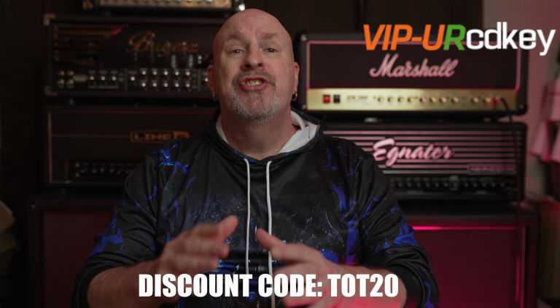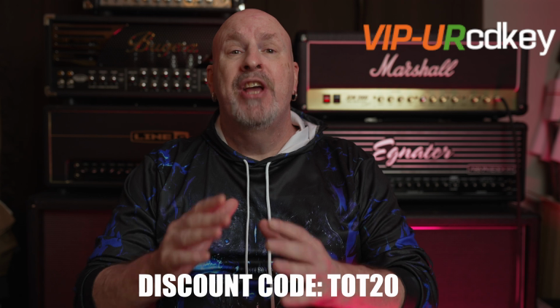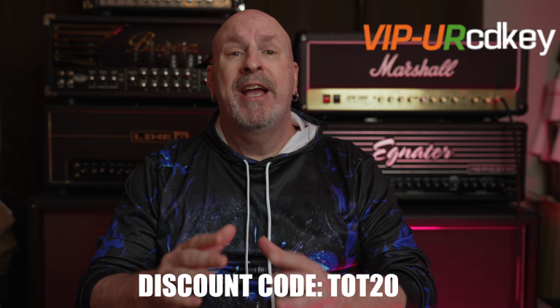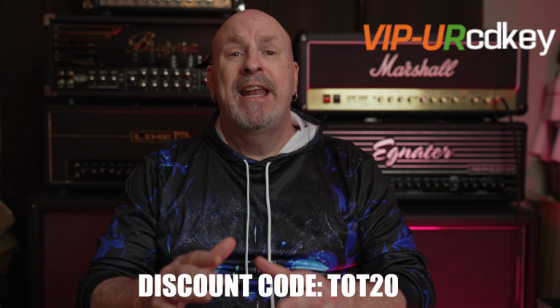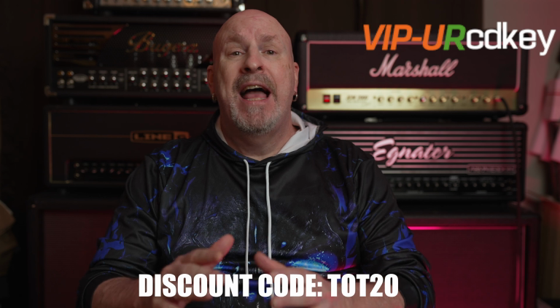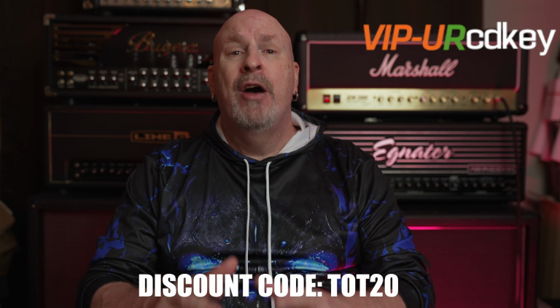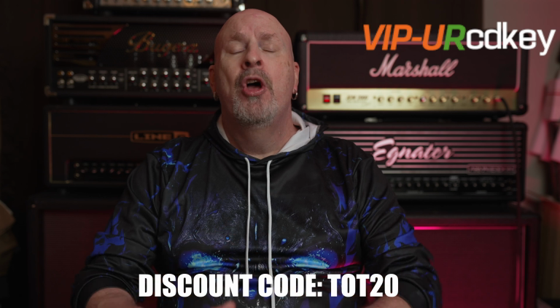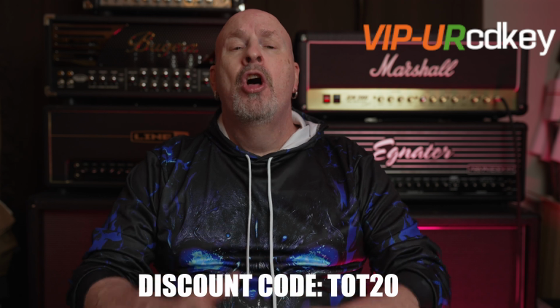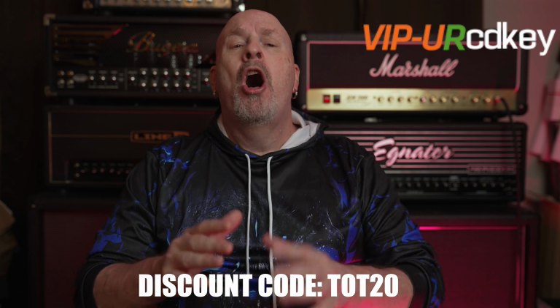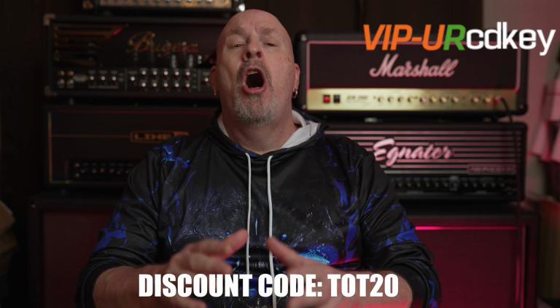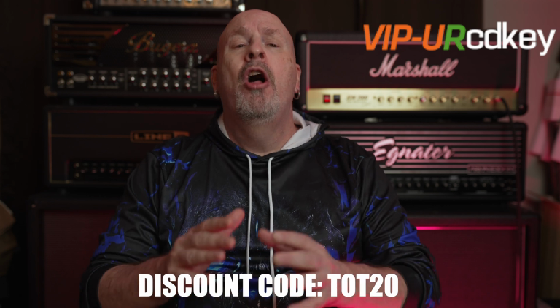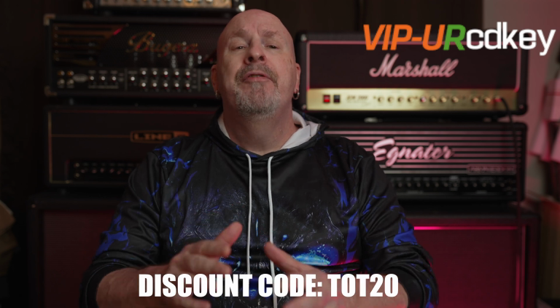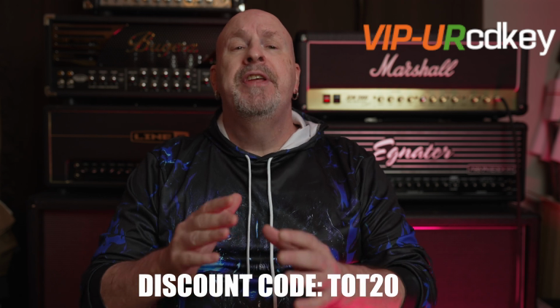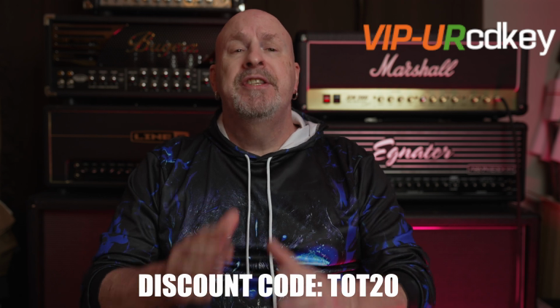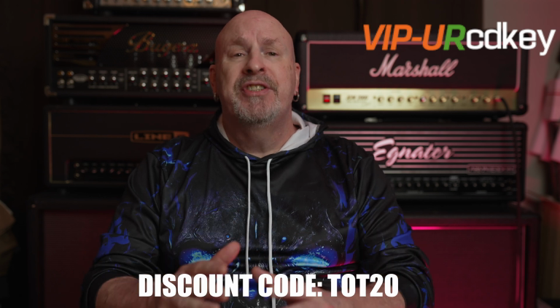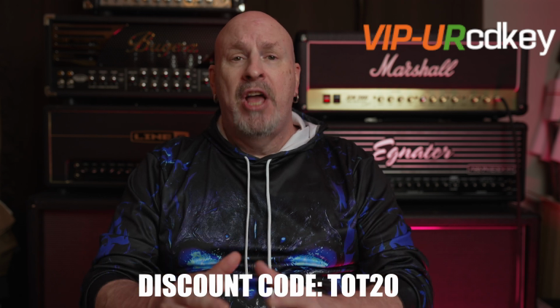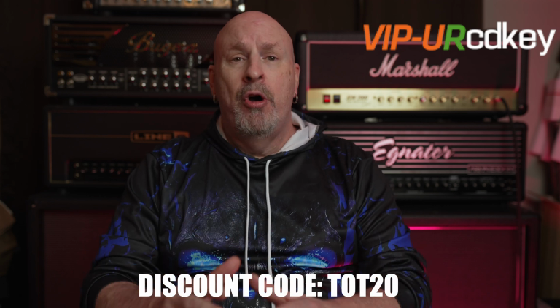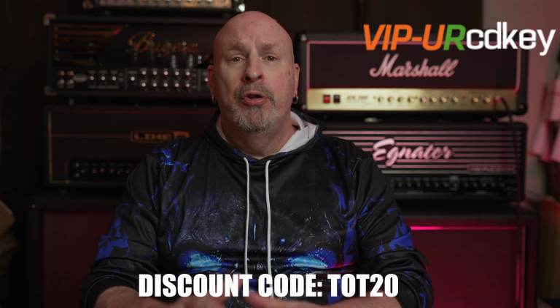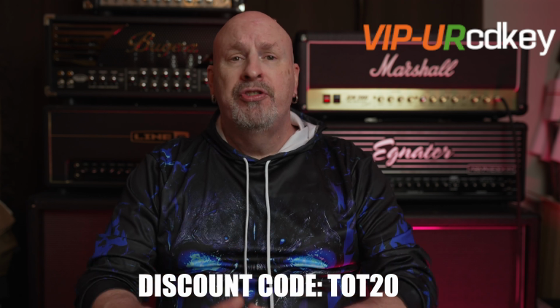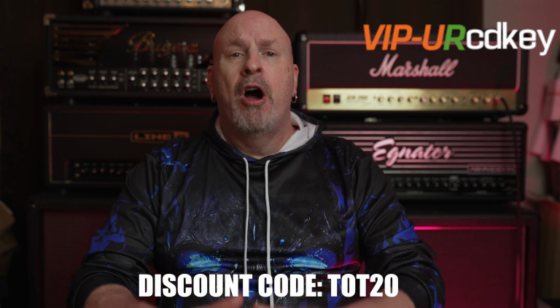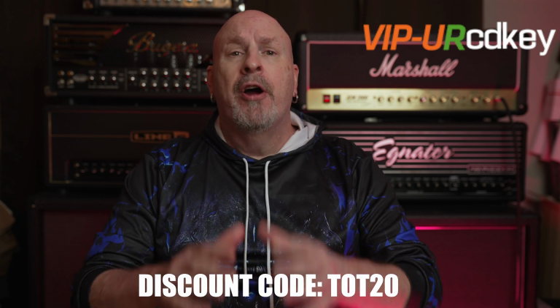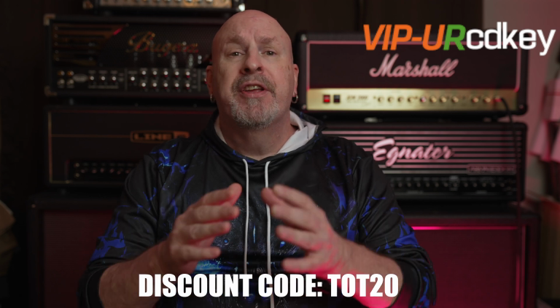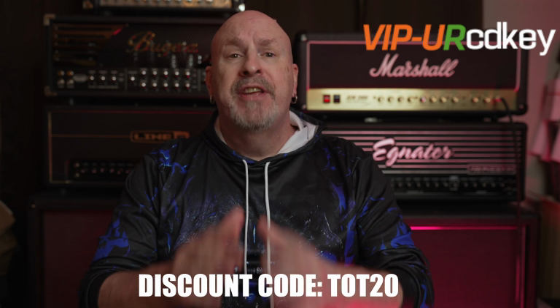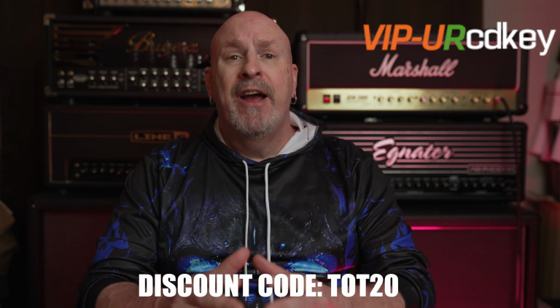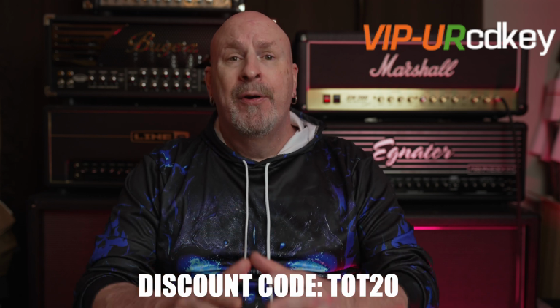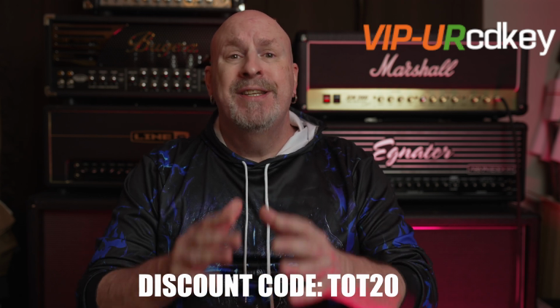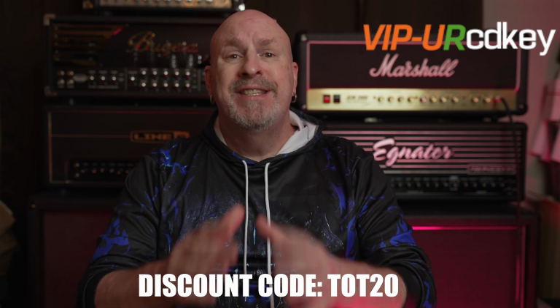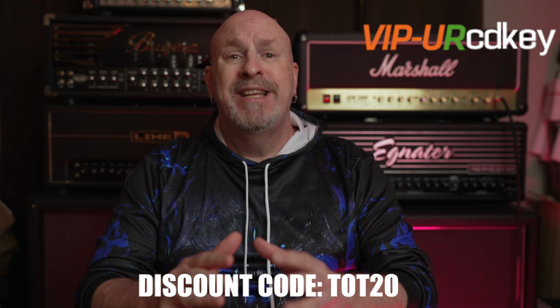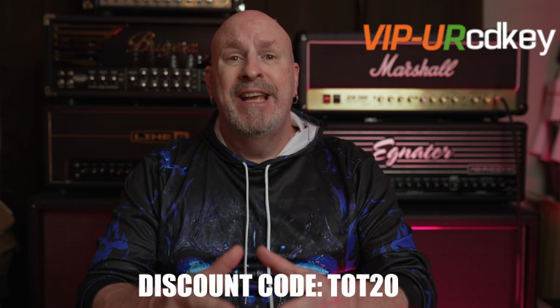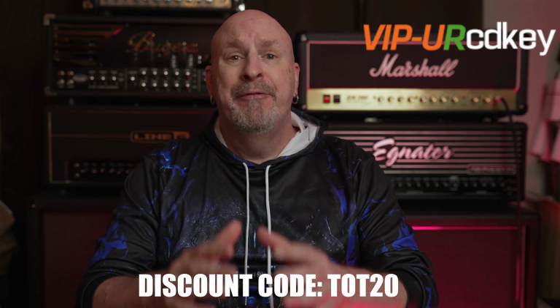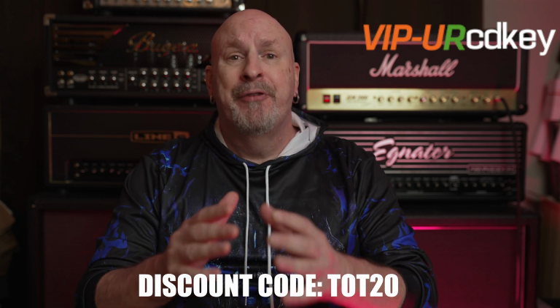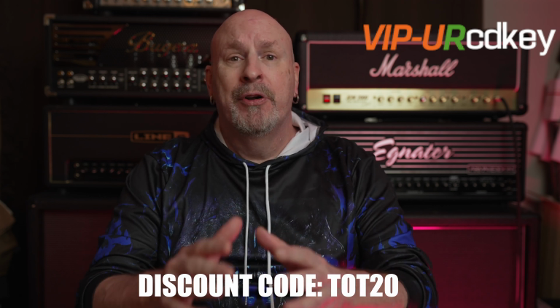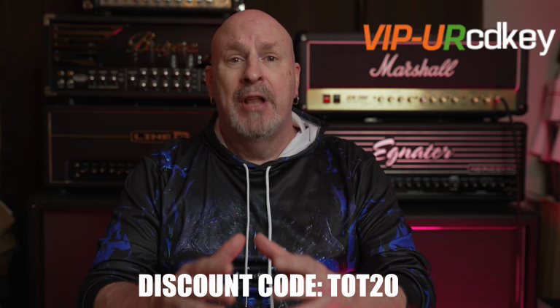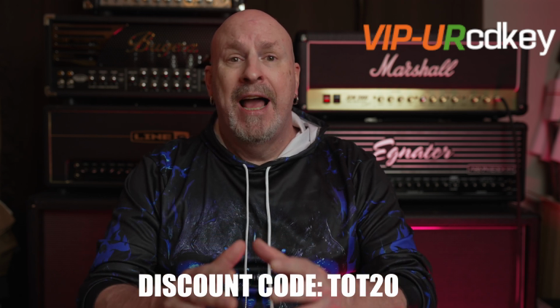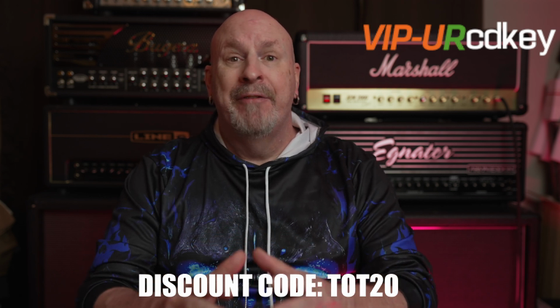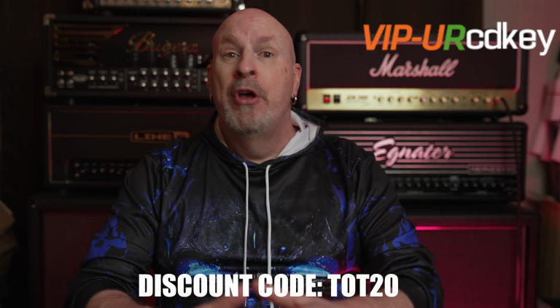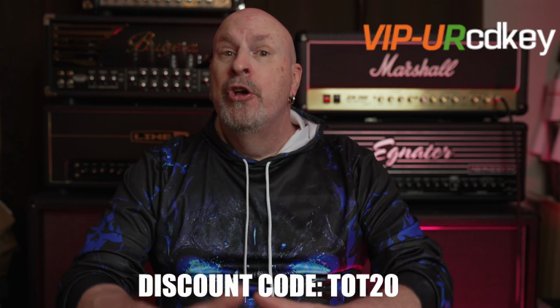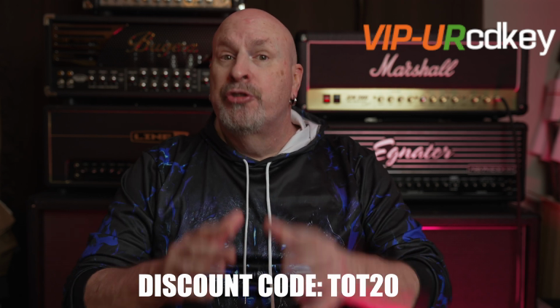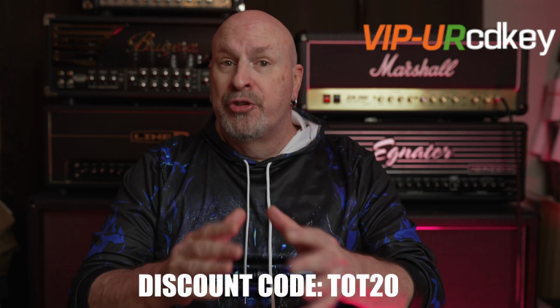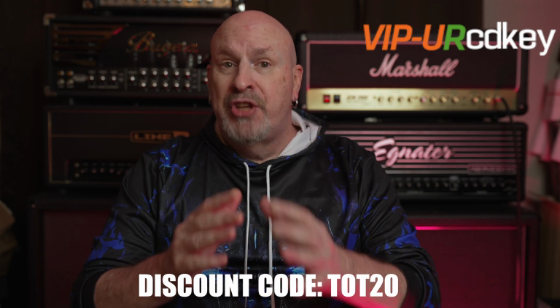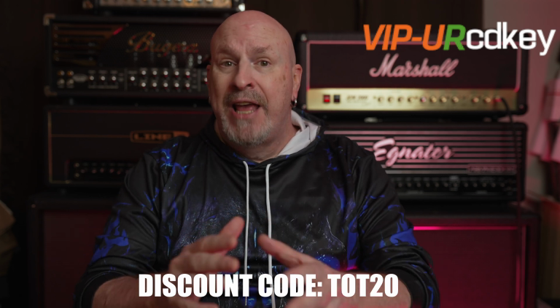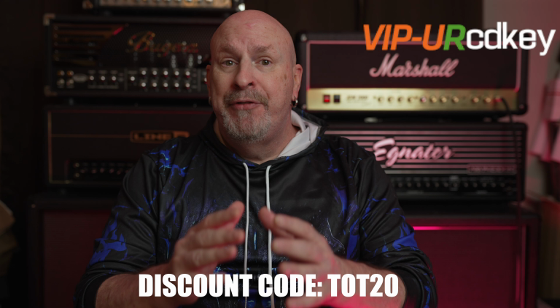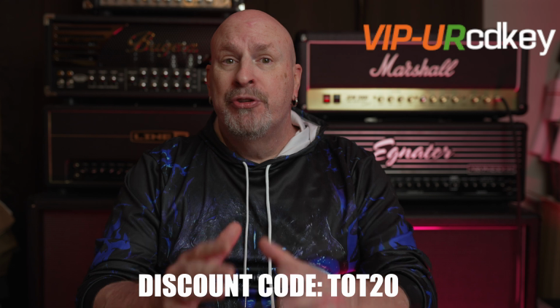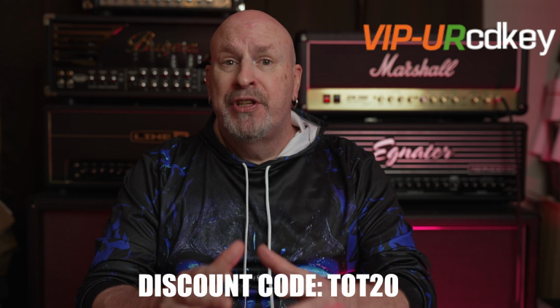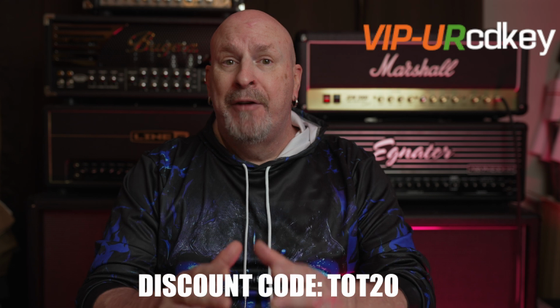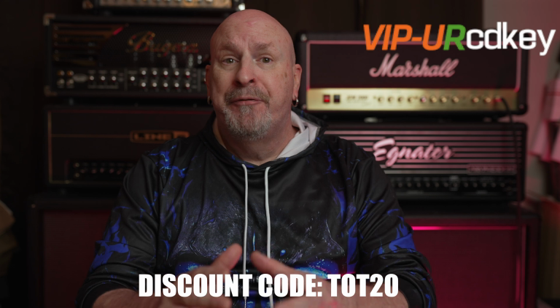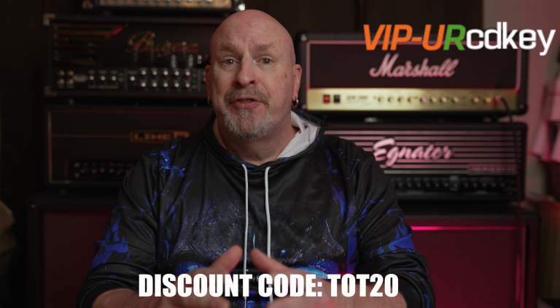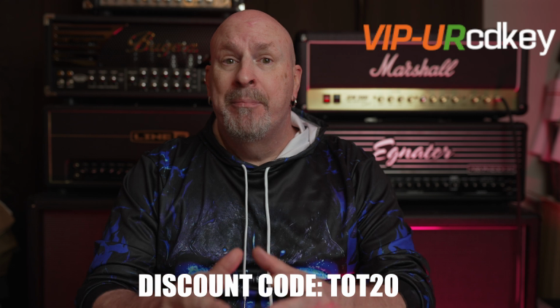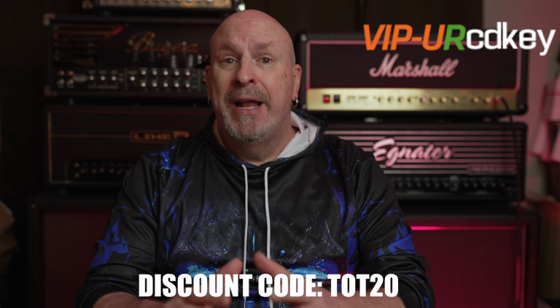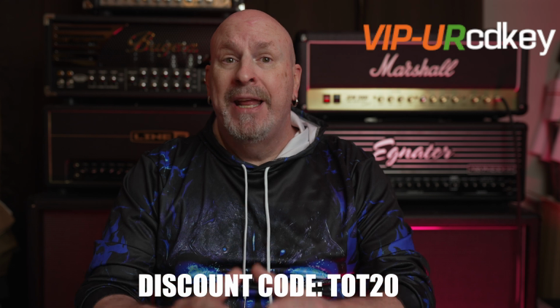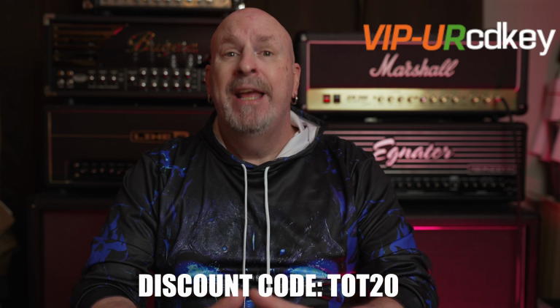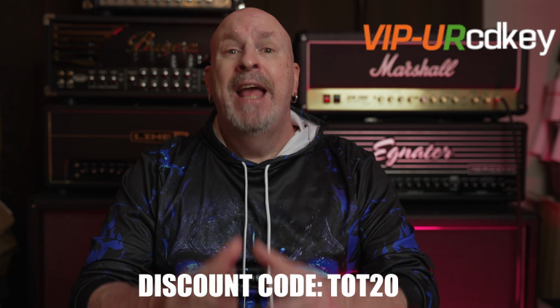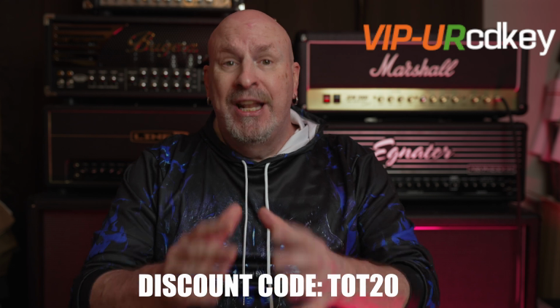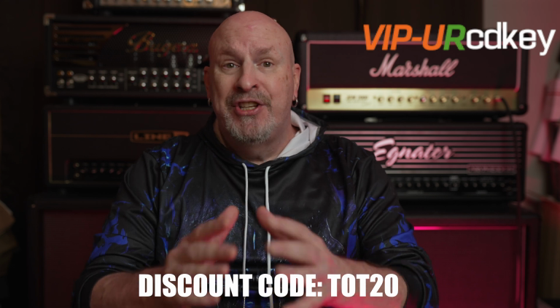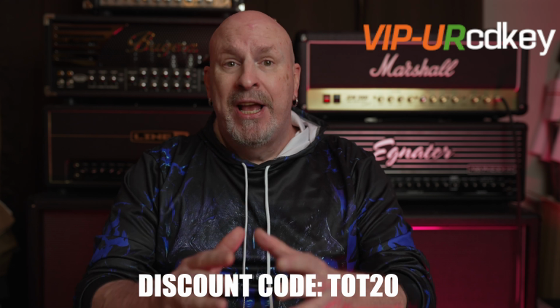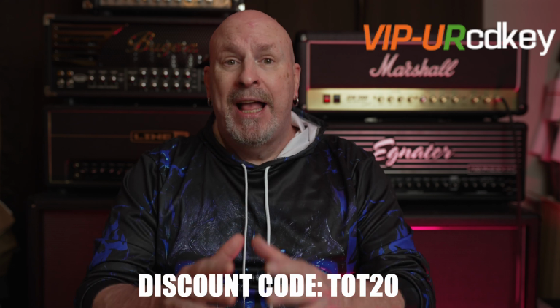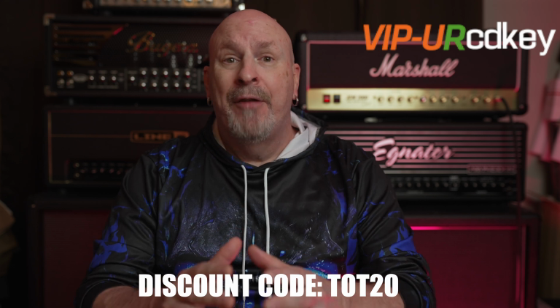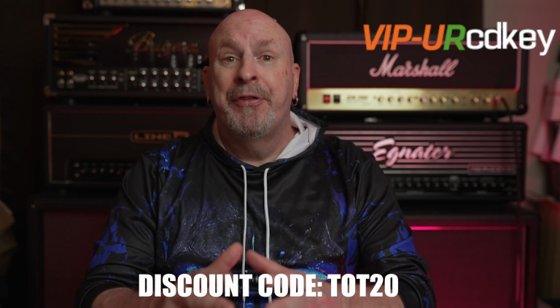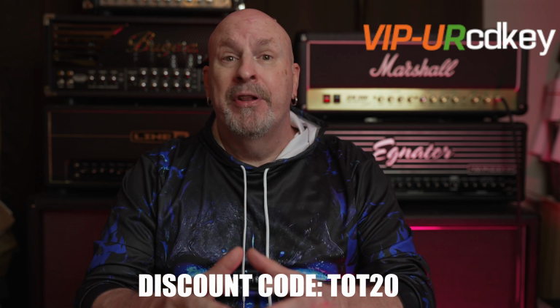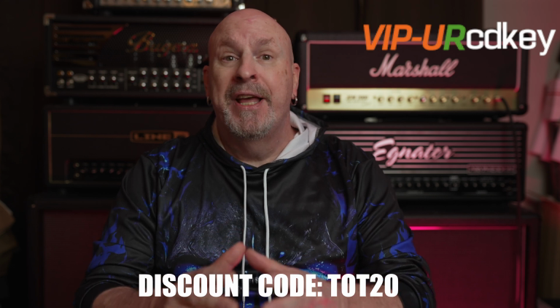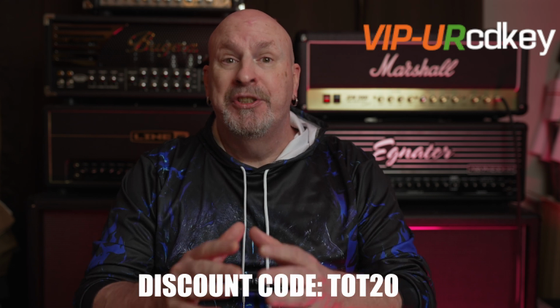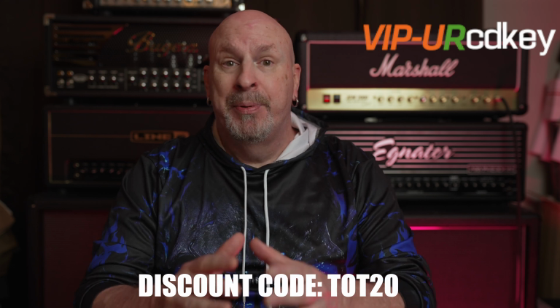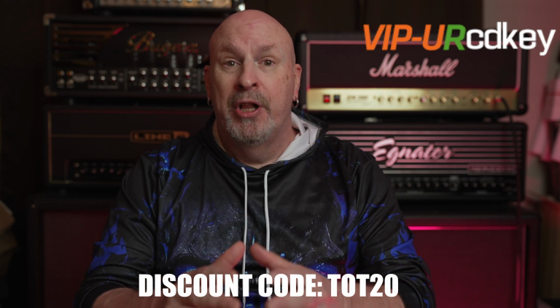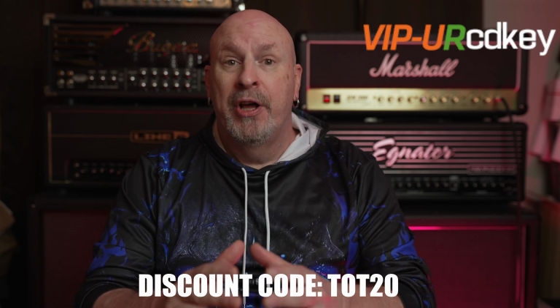And check it out — all of these codes are guaranteed for life. So save yourself some money and check out the links below.